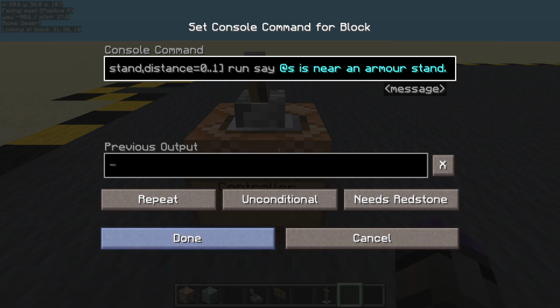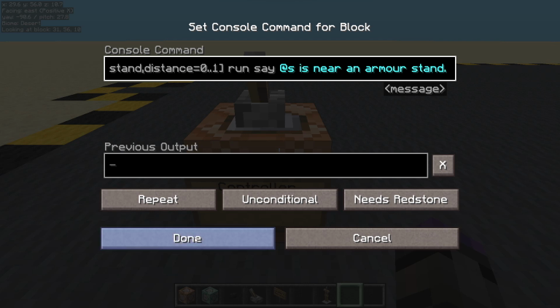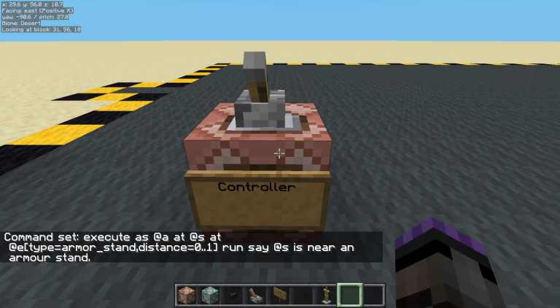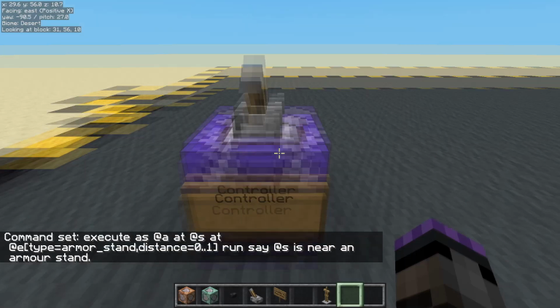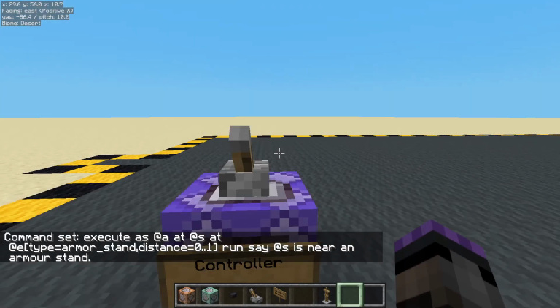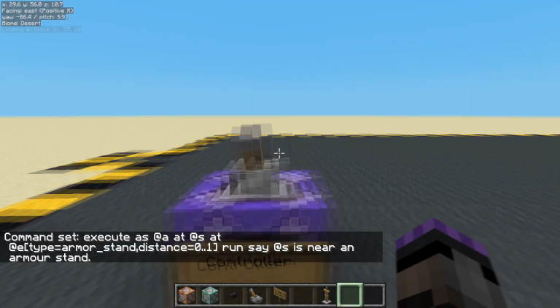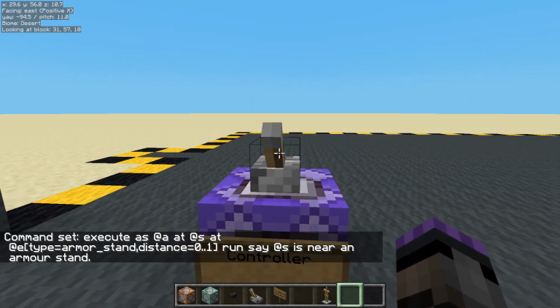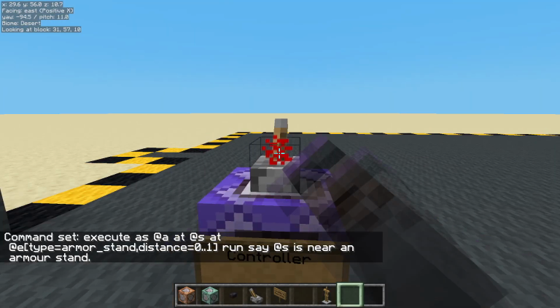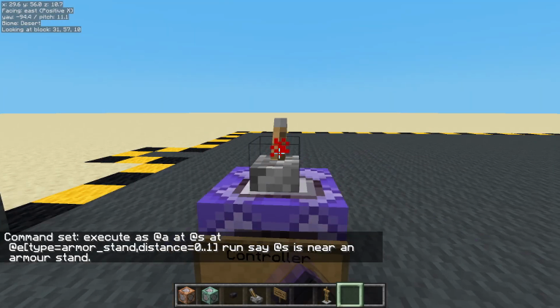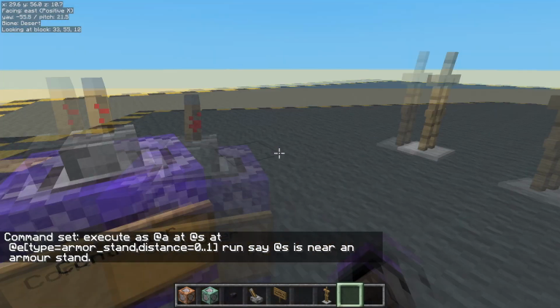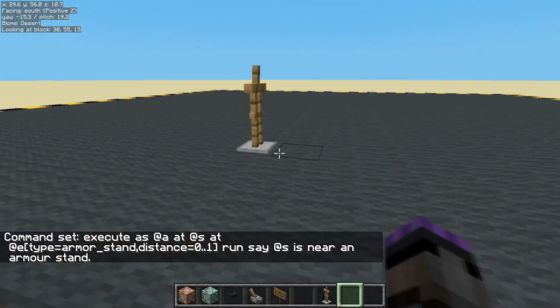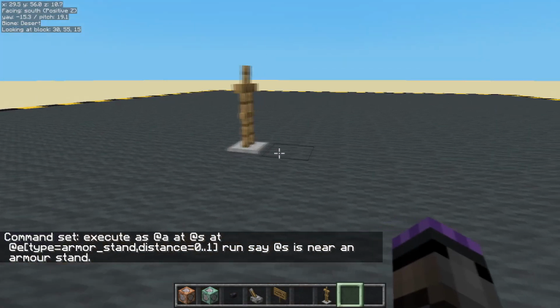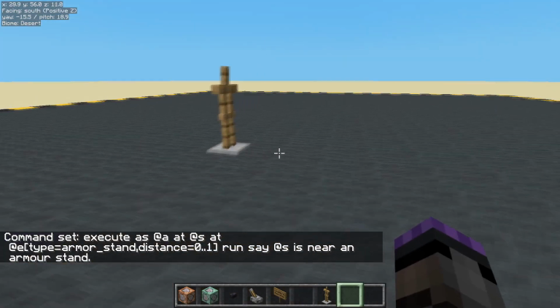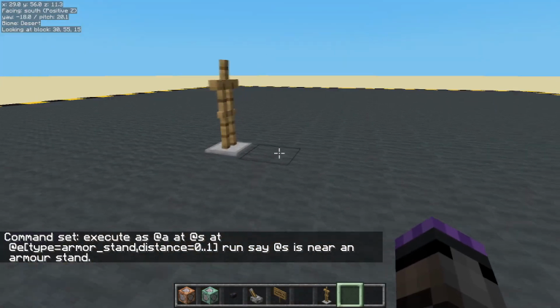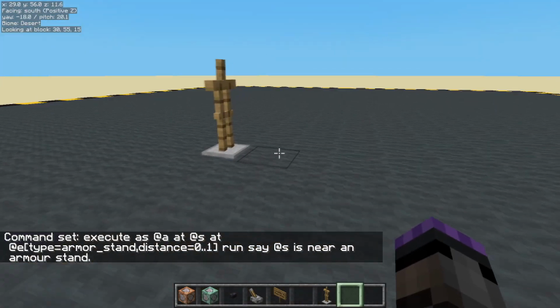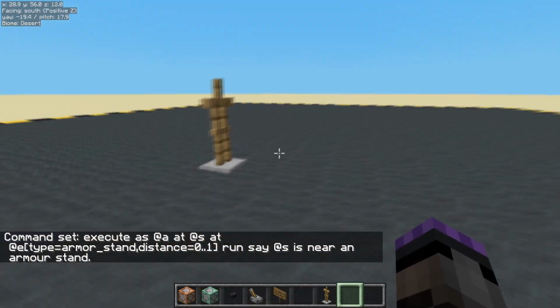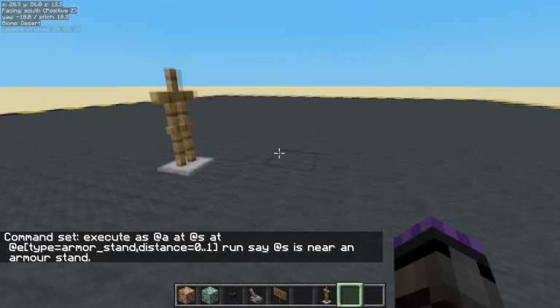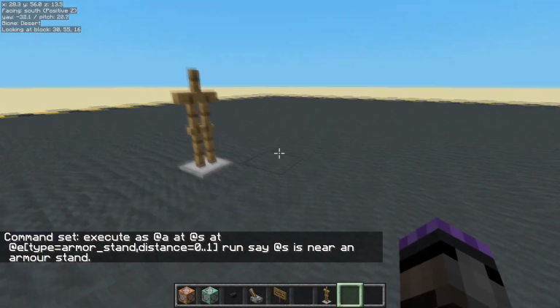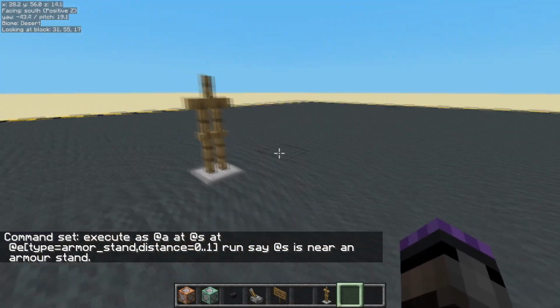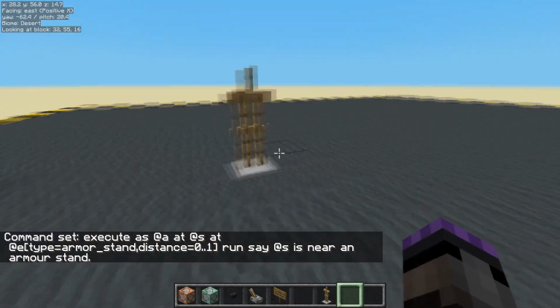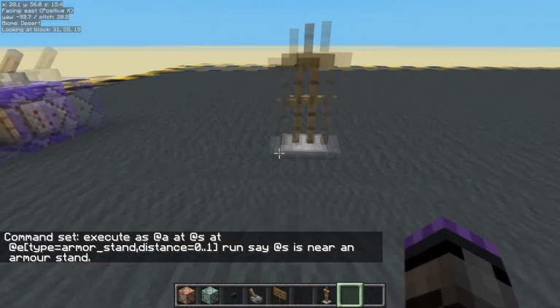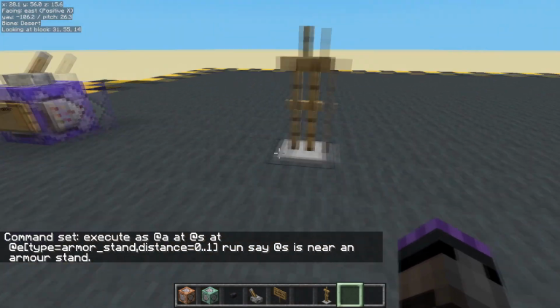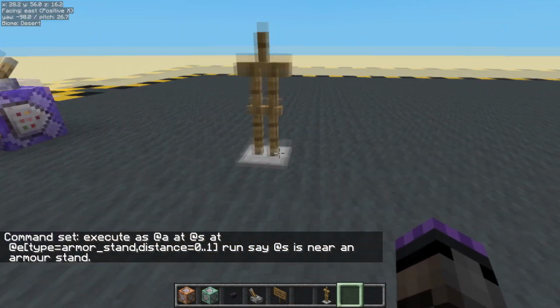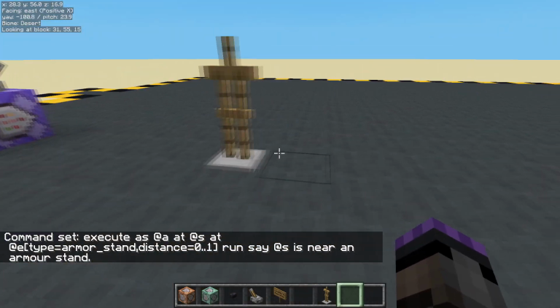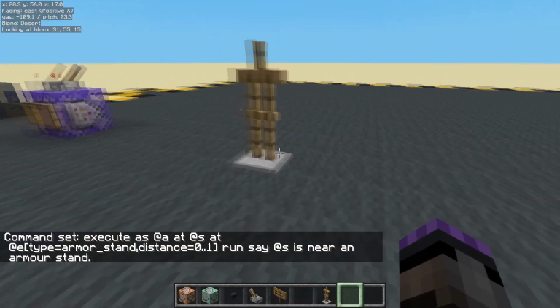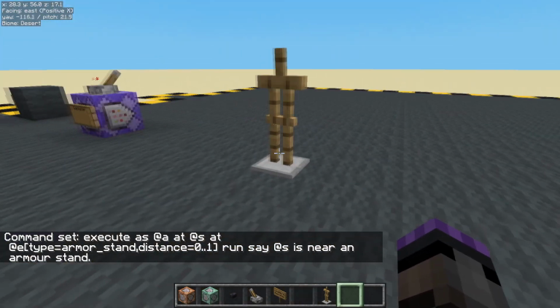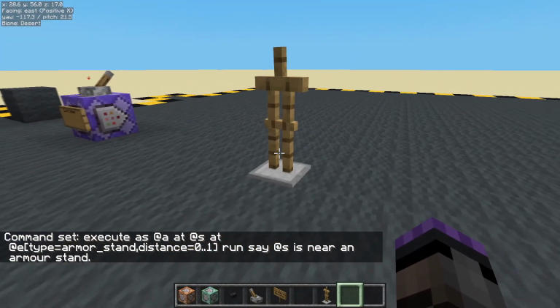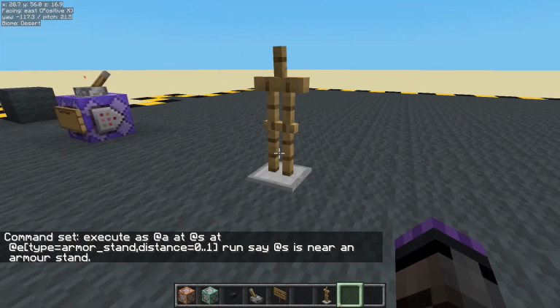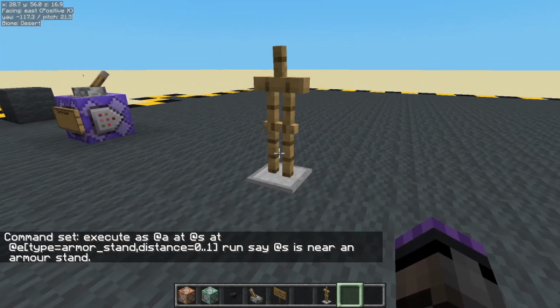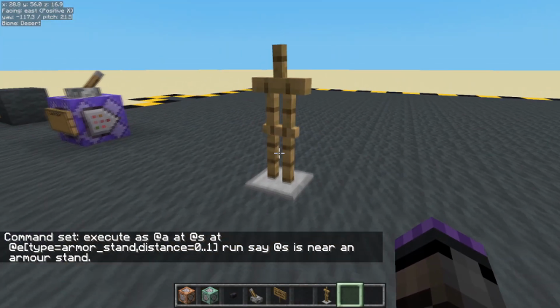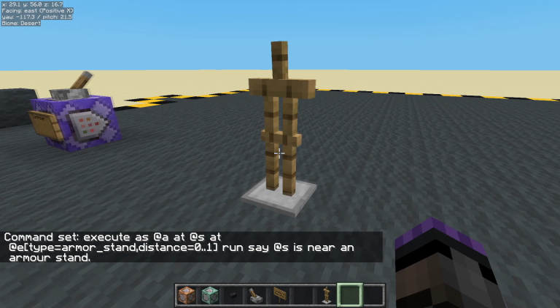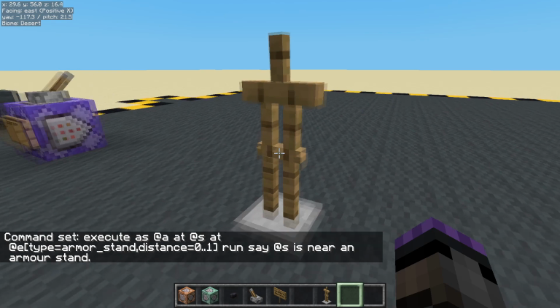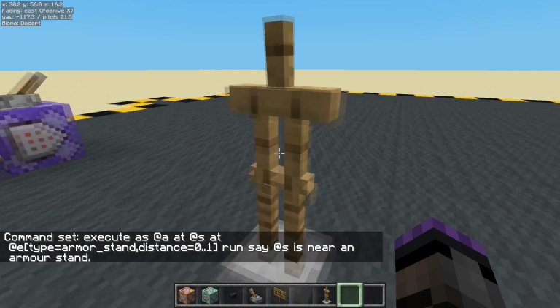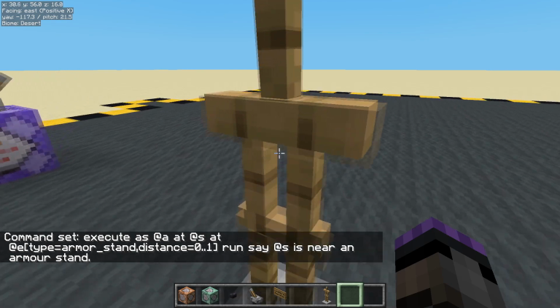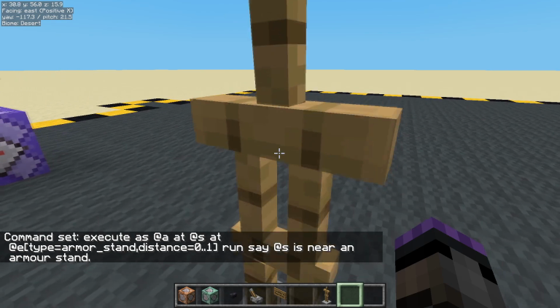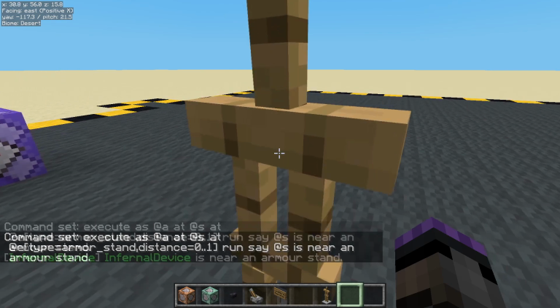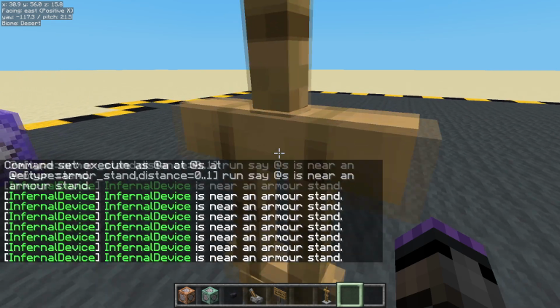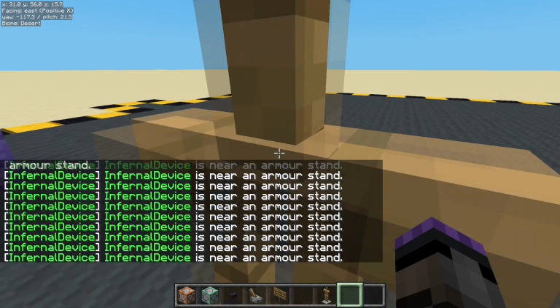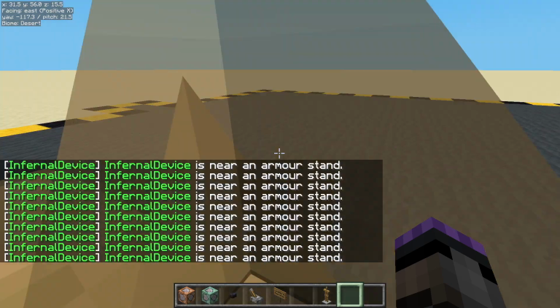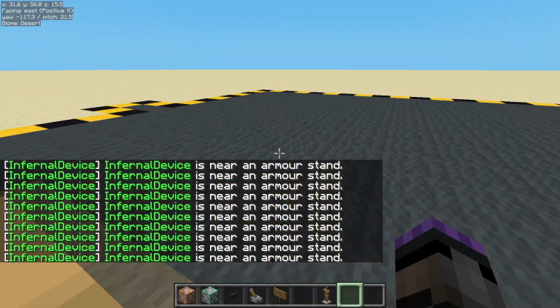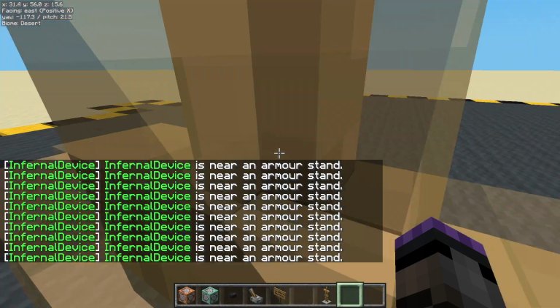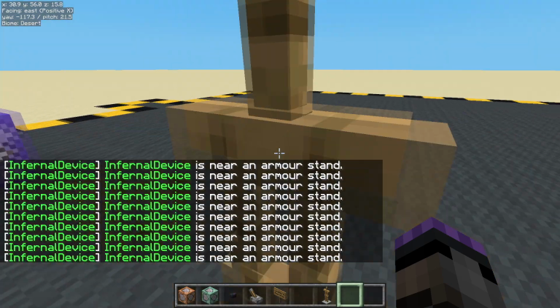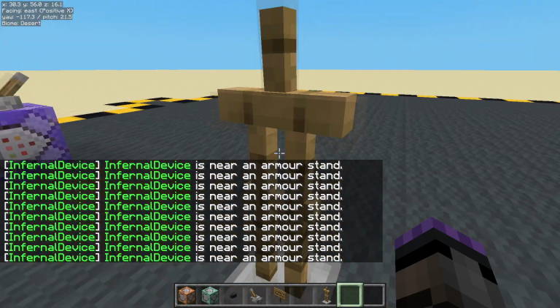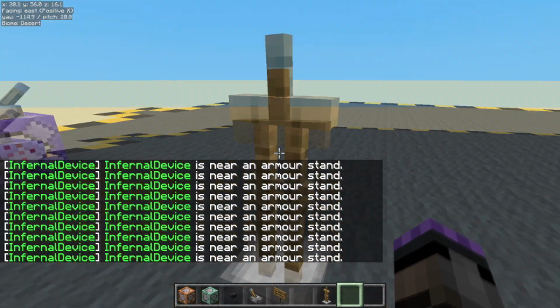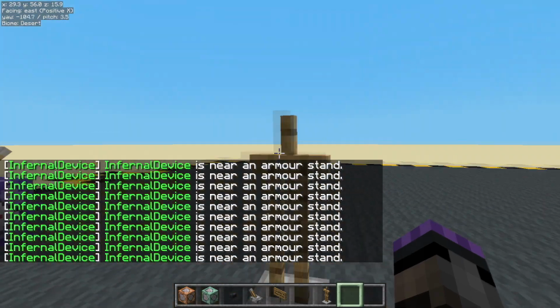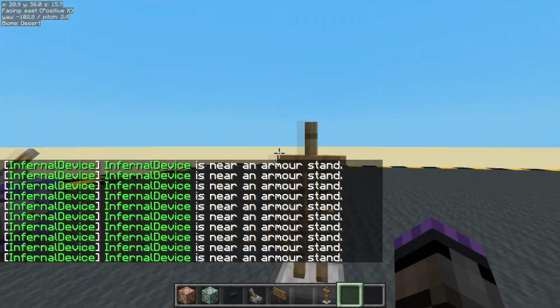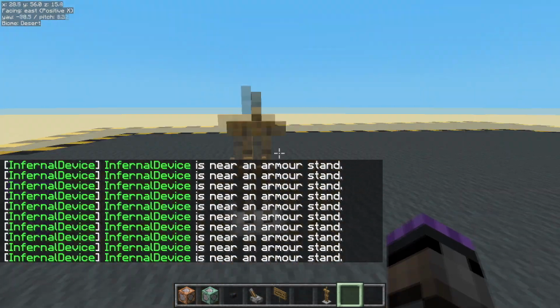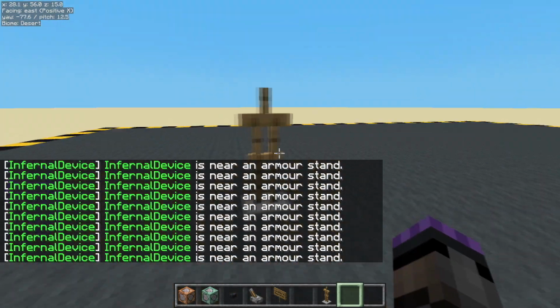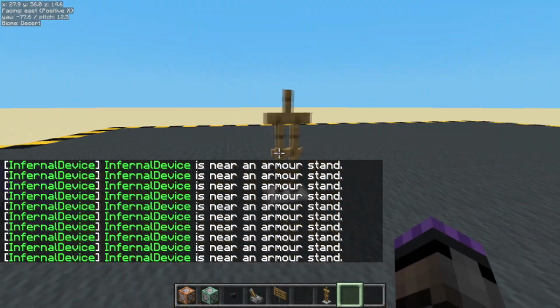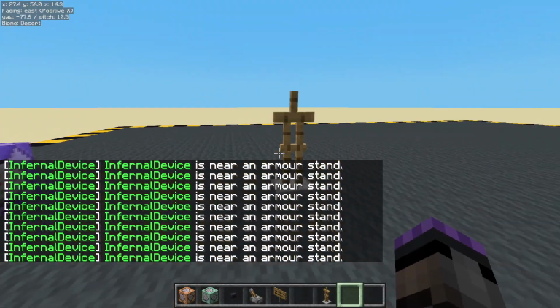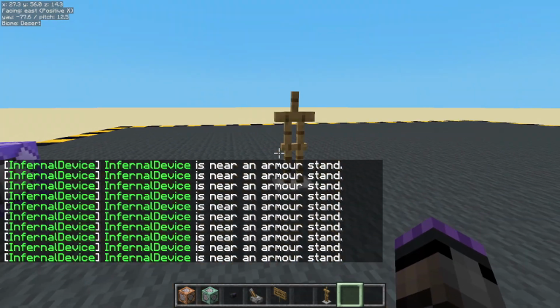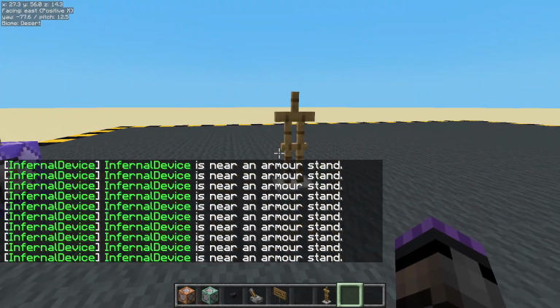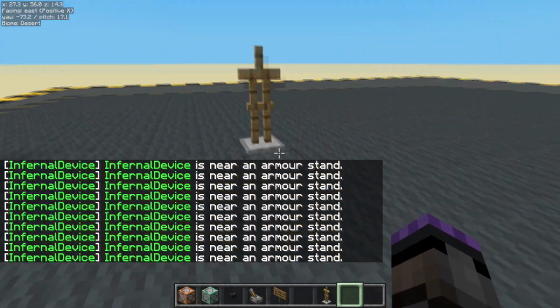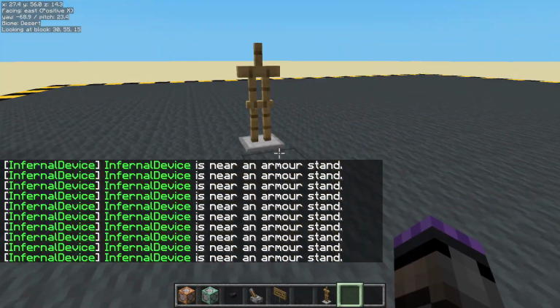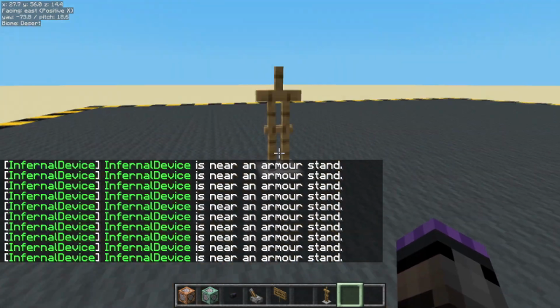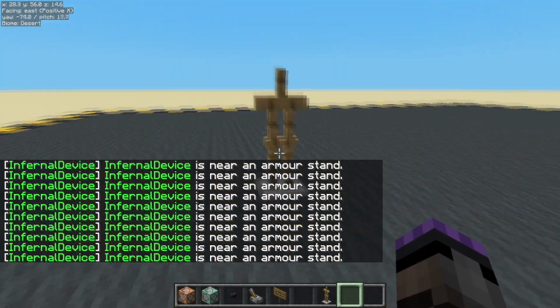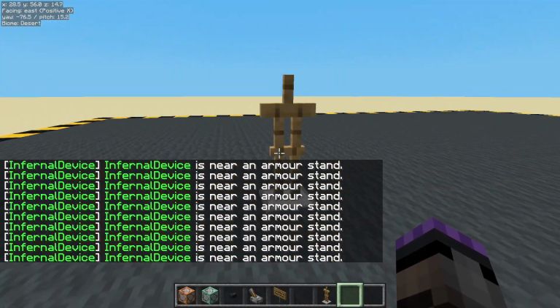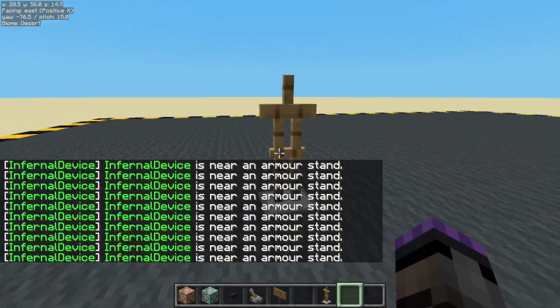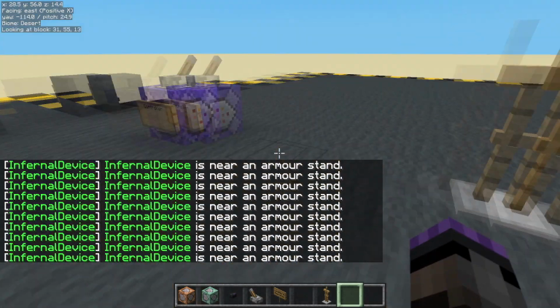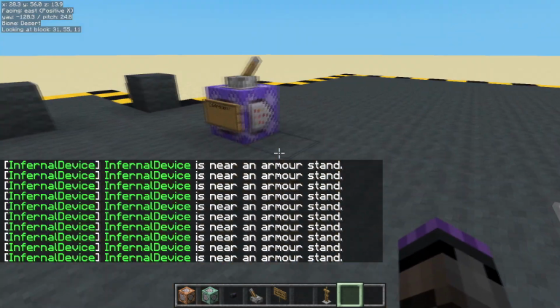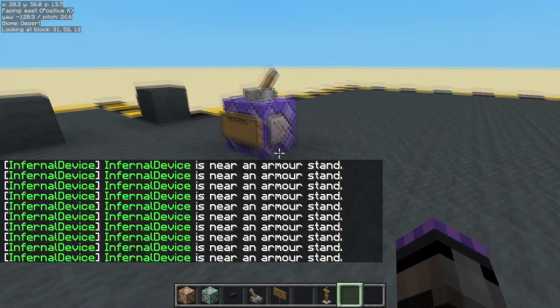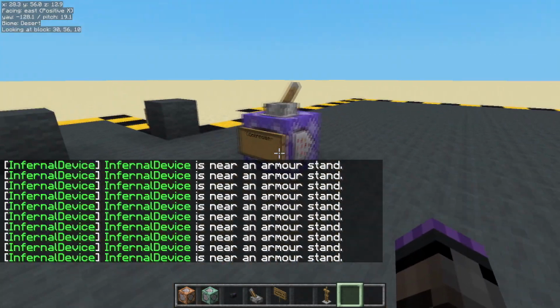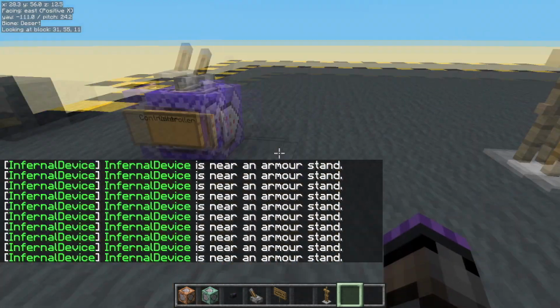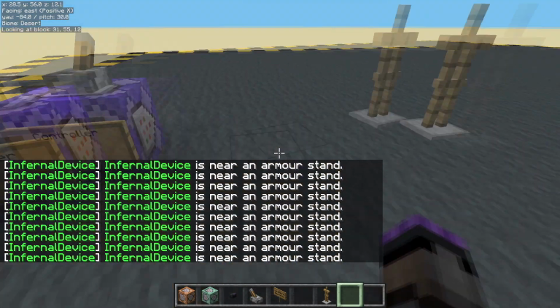Done. Turn it on. Get within 0 and 1 blocks — whoosh — '[player name] is near an armour stand'. There we go.